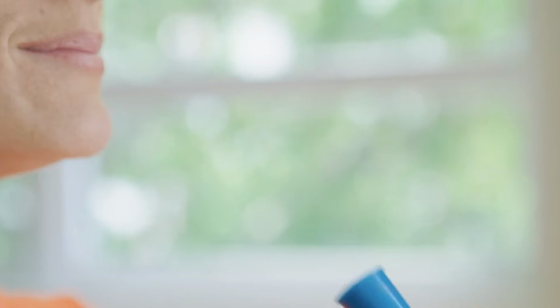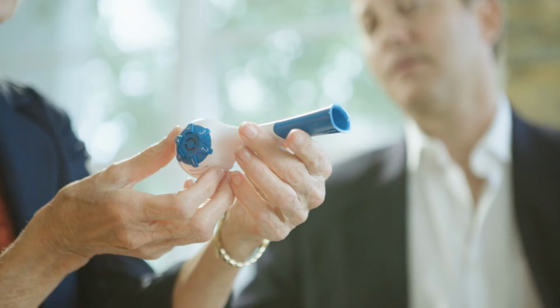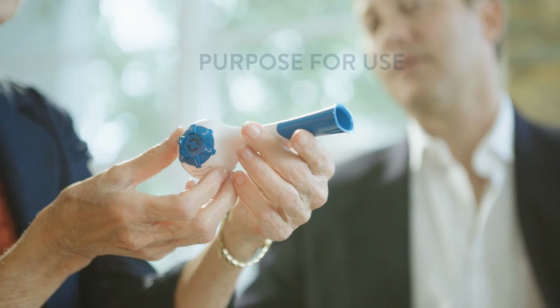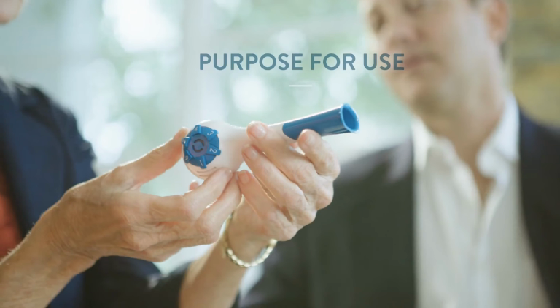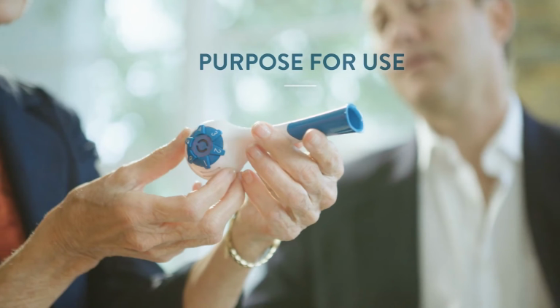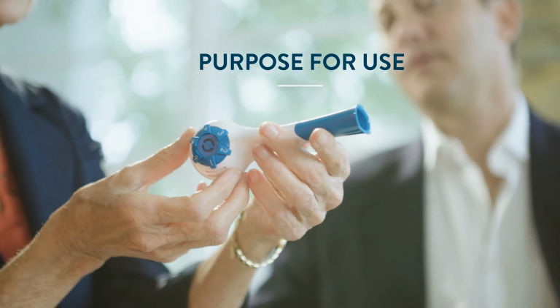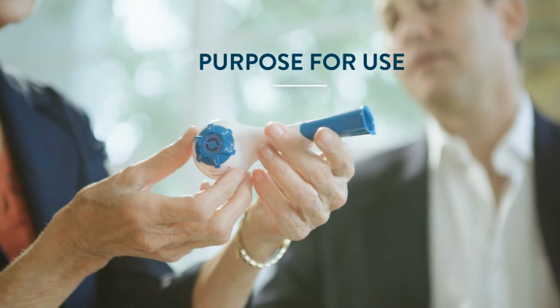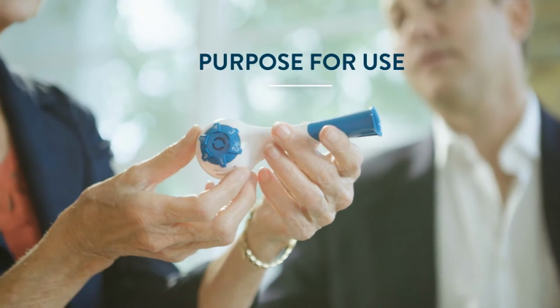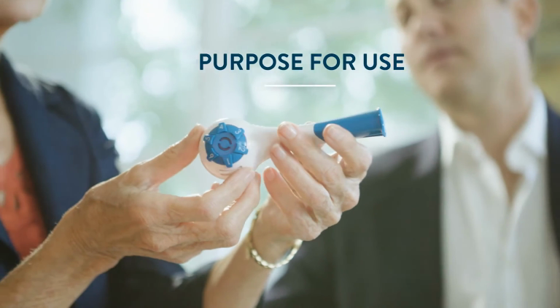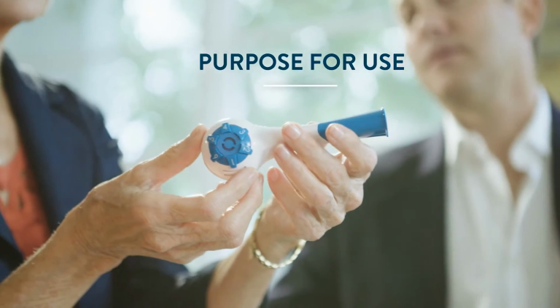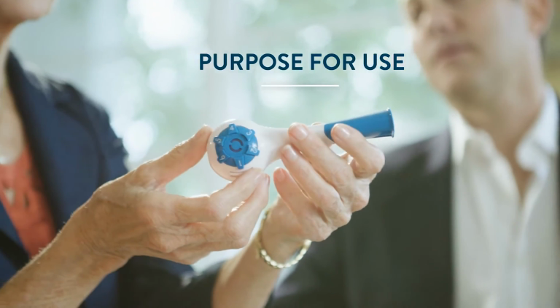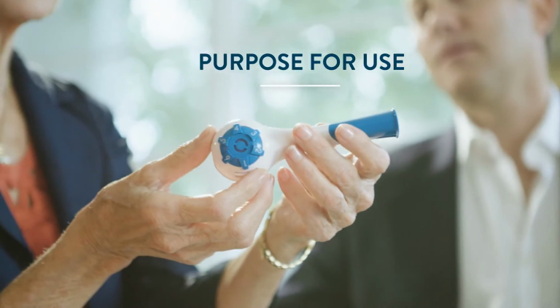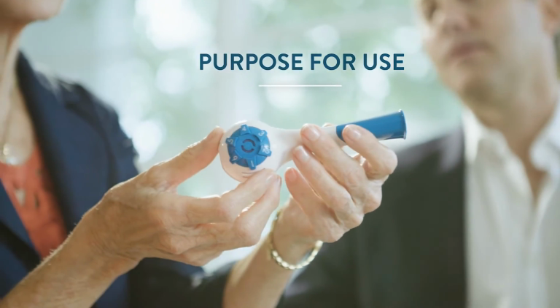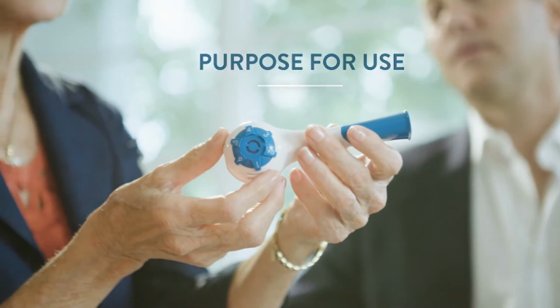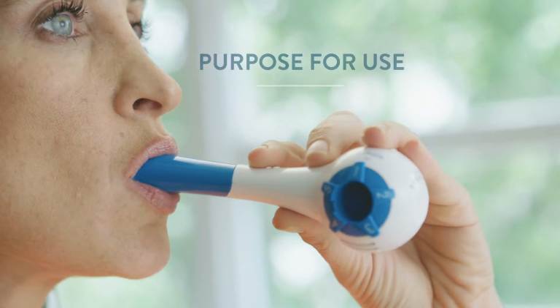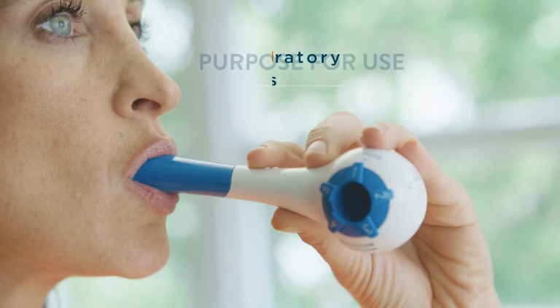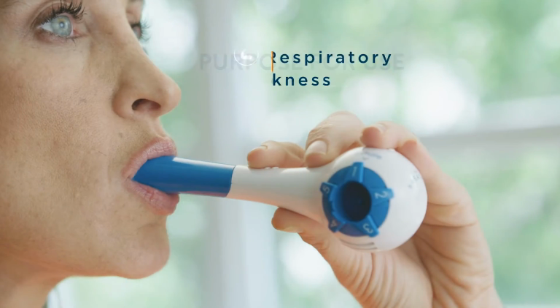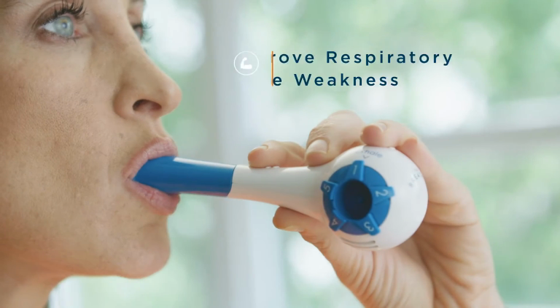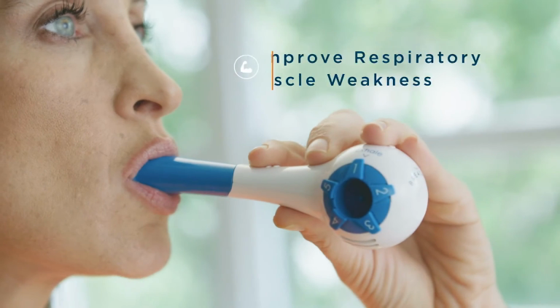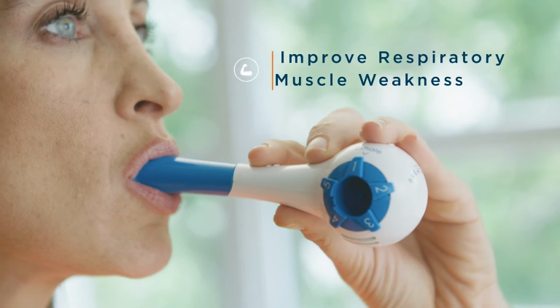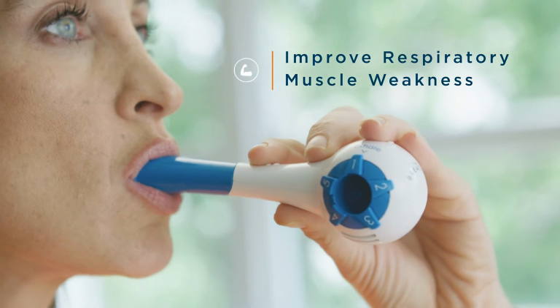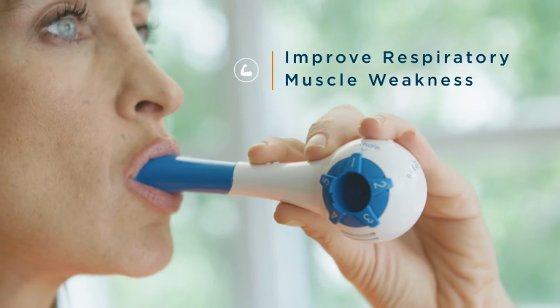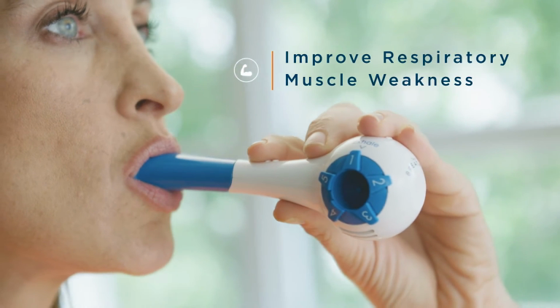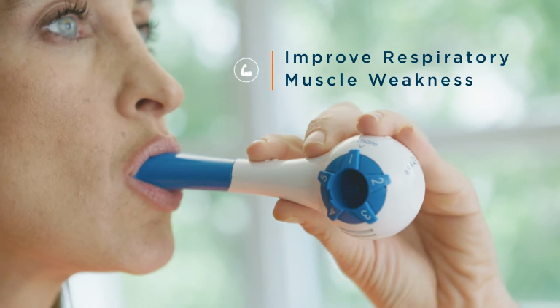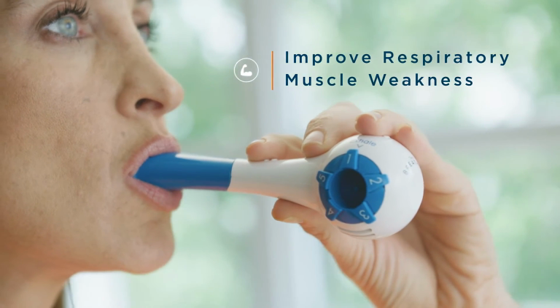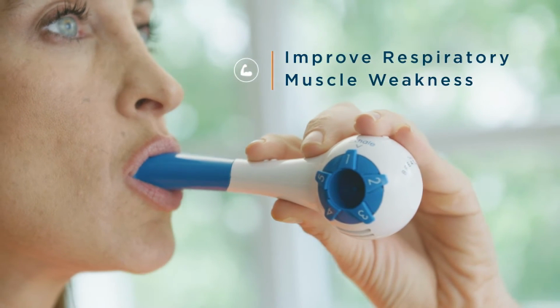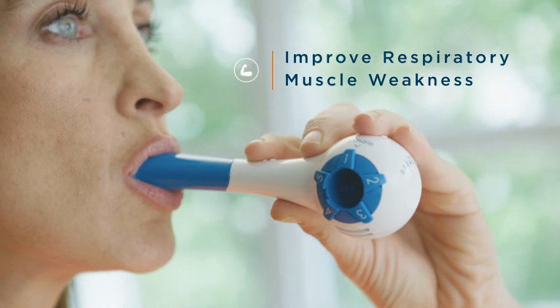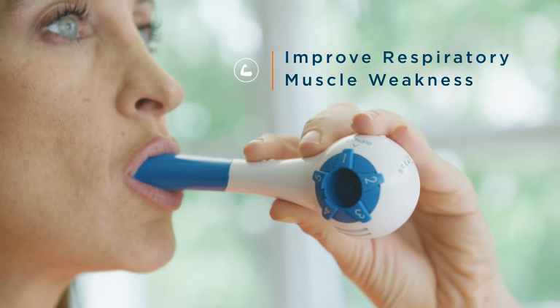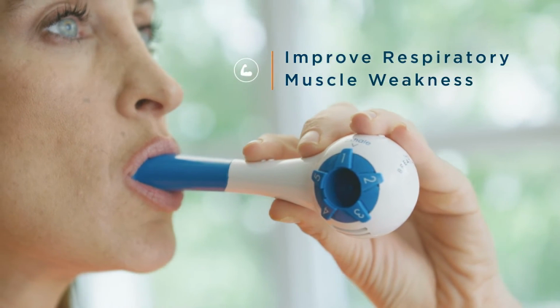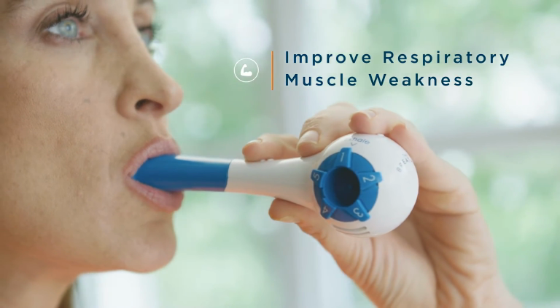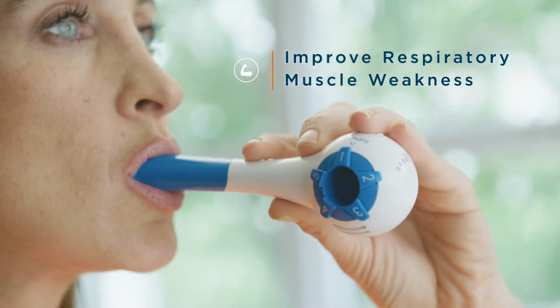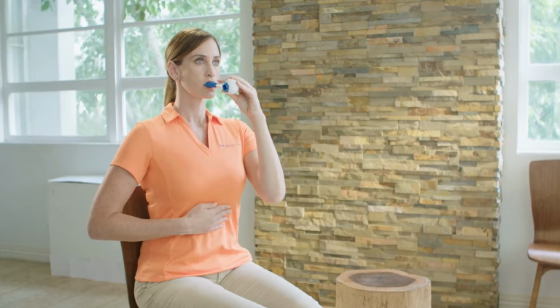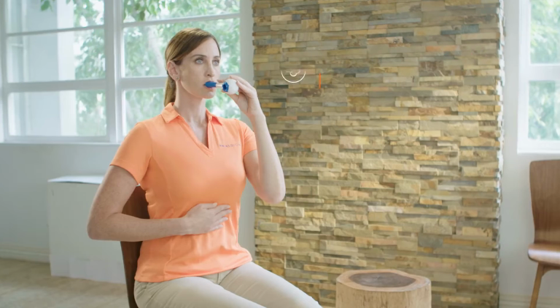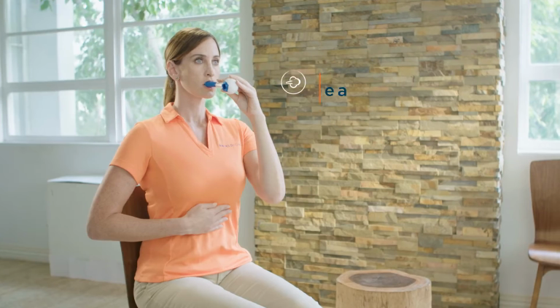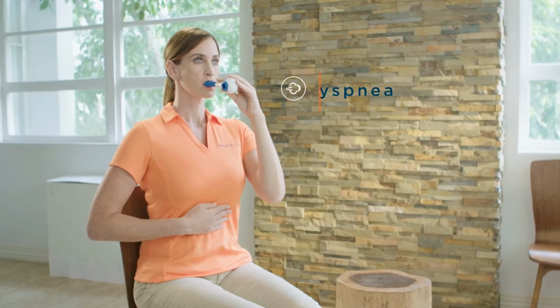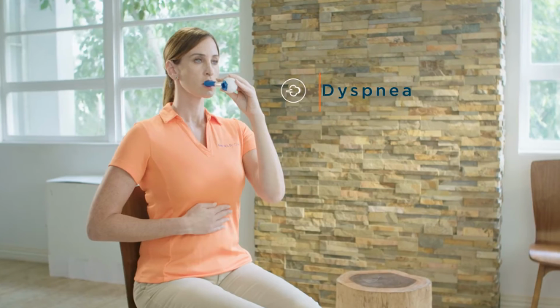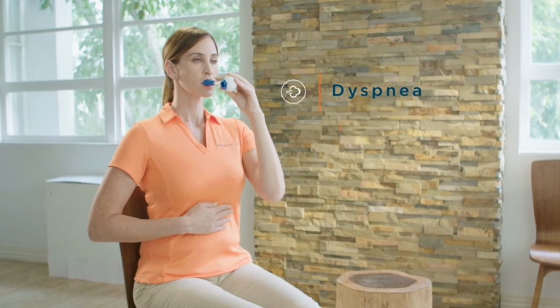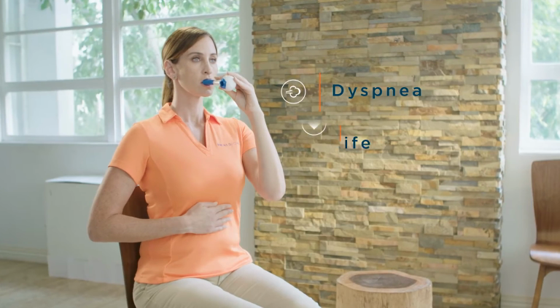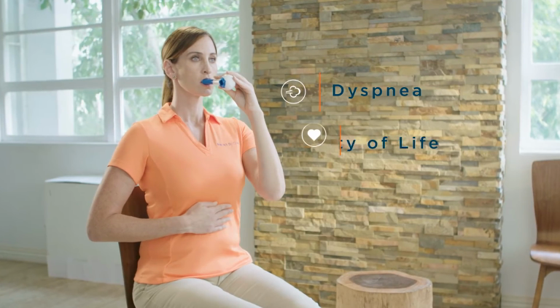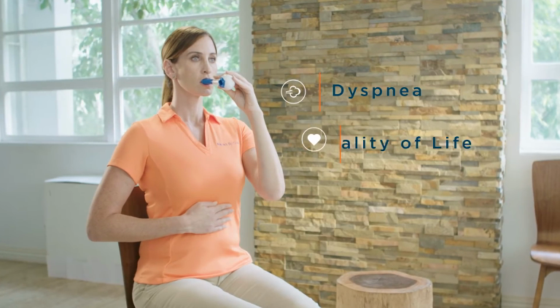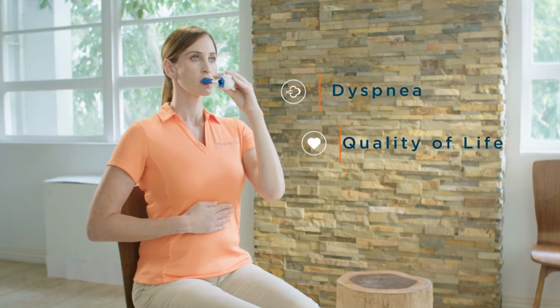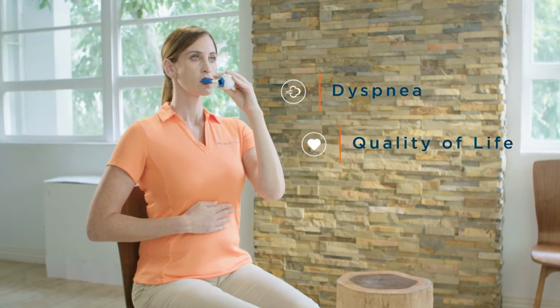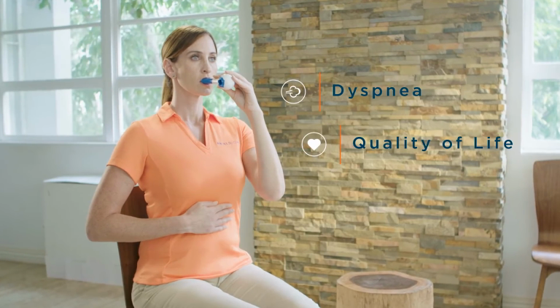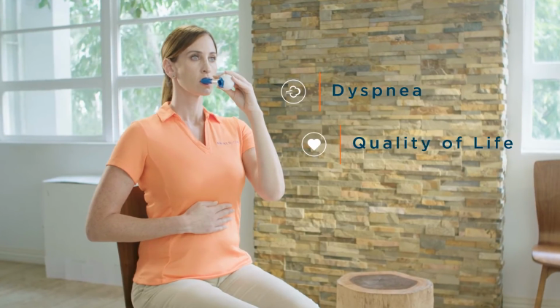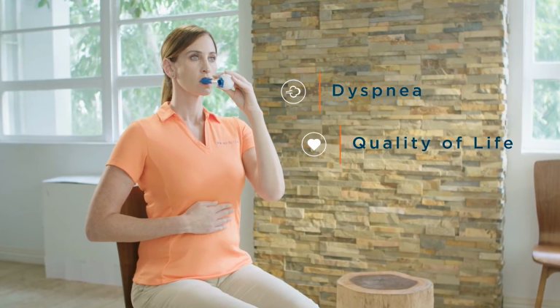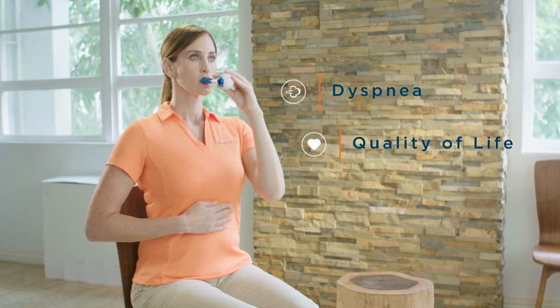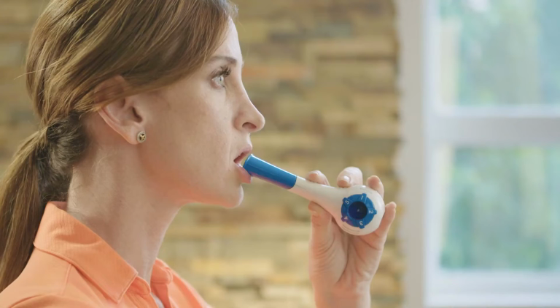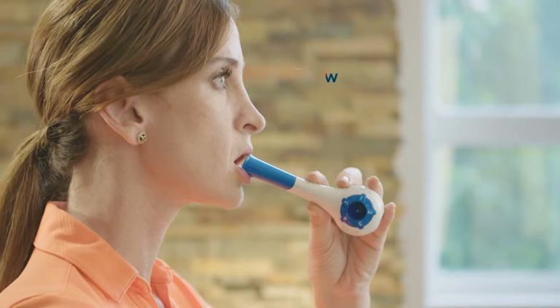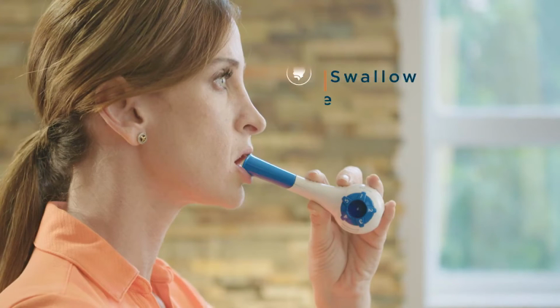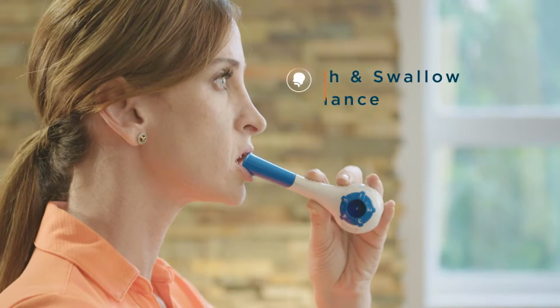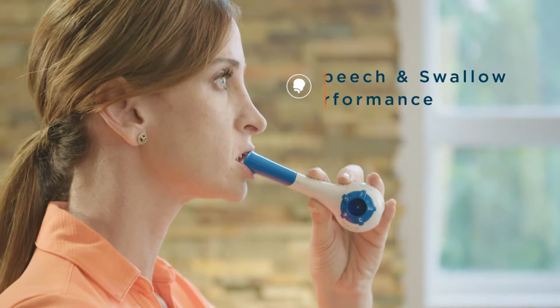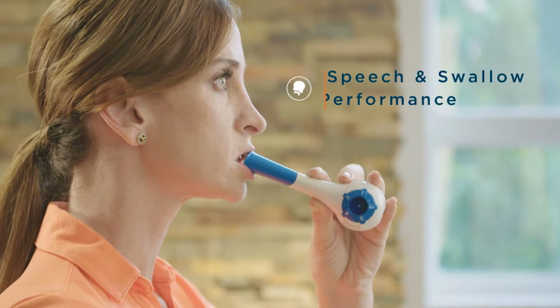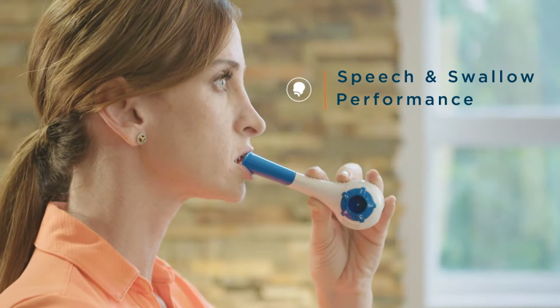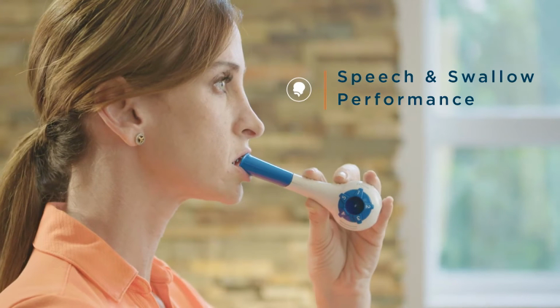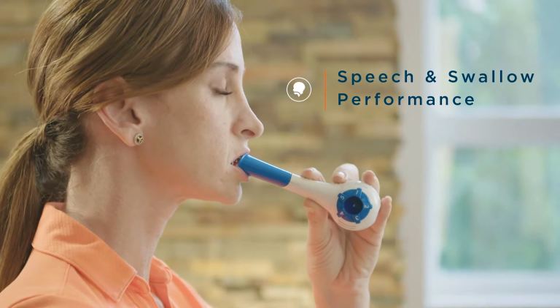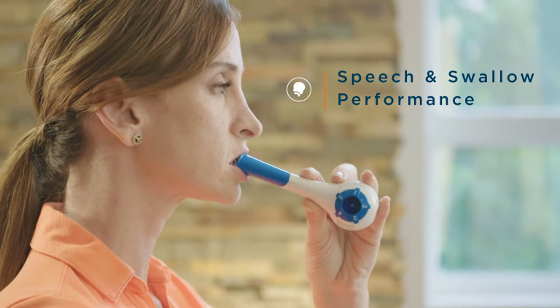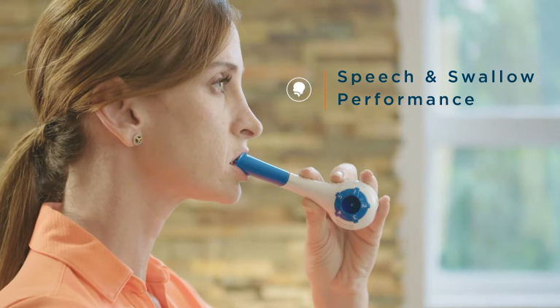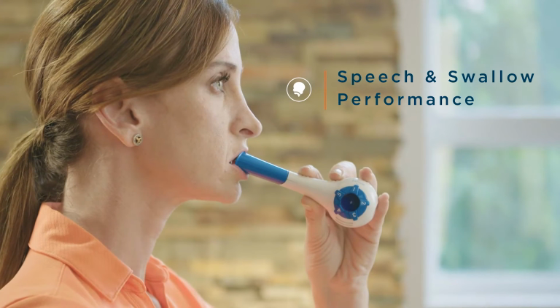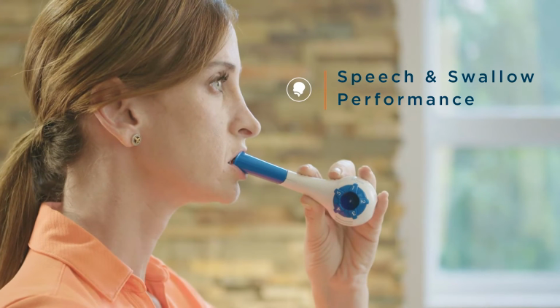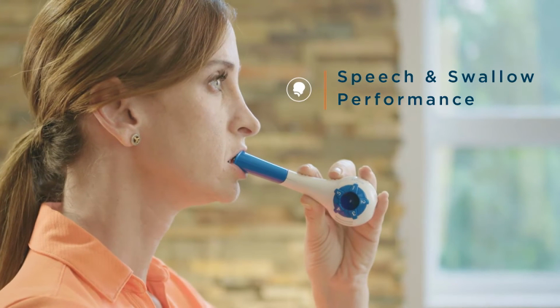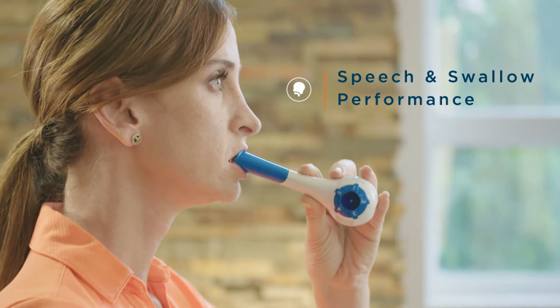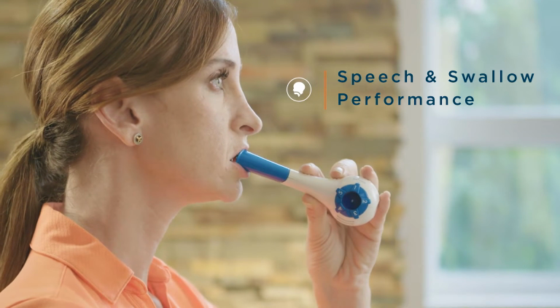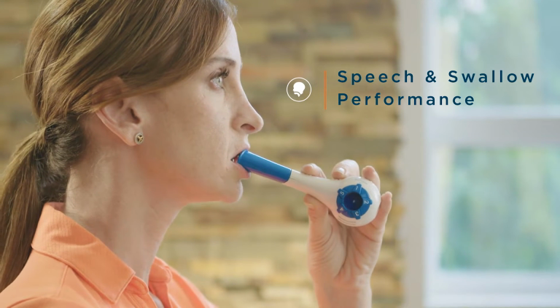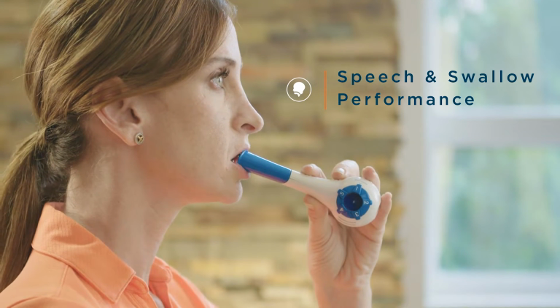Its purpose for use is to improve respiratory muscle weakness, dyspnea, quality of life, and speech and swallow performance.